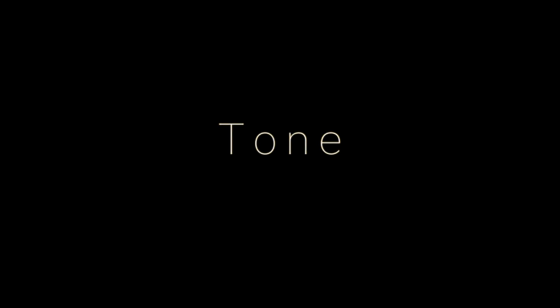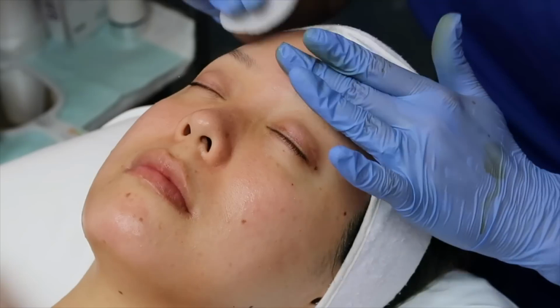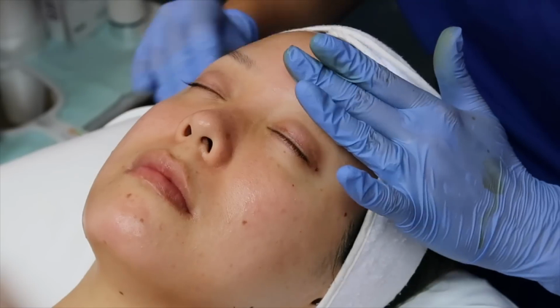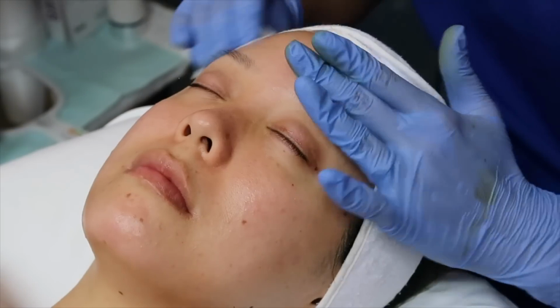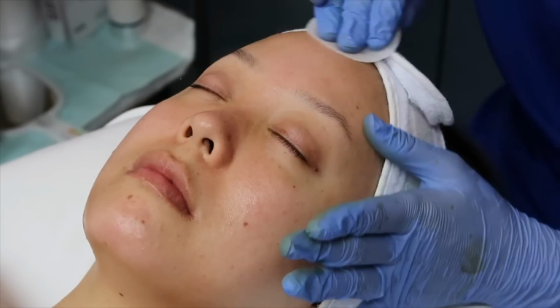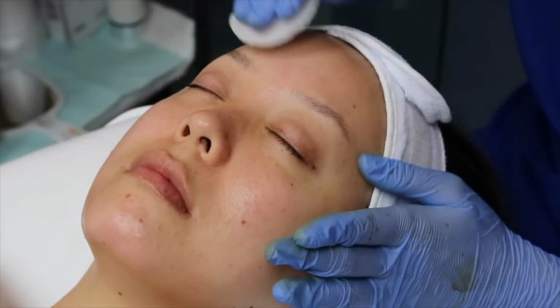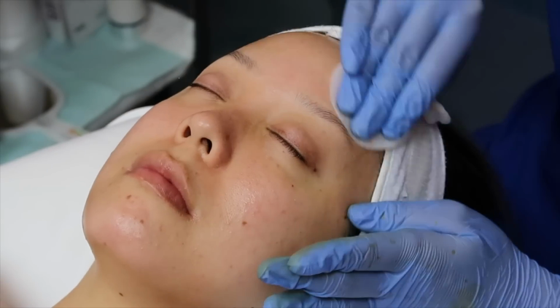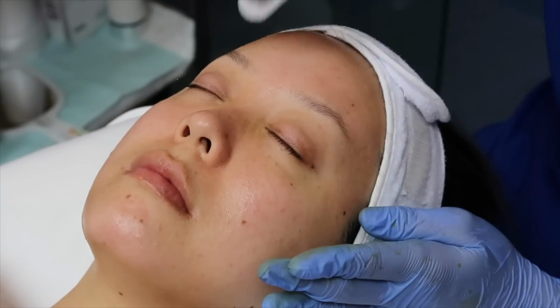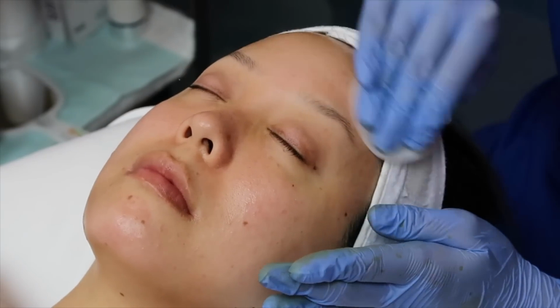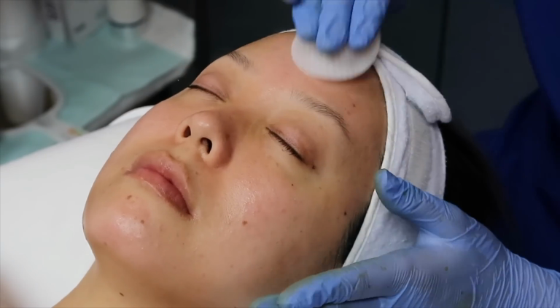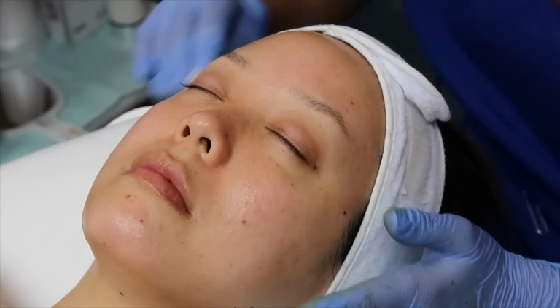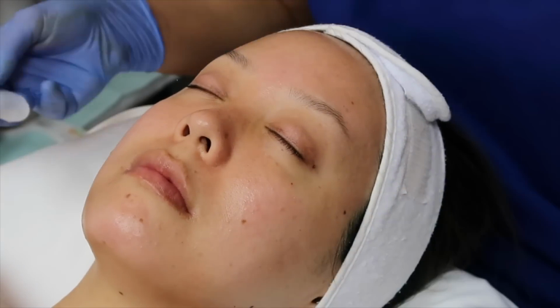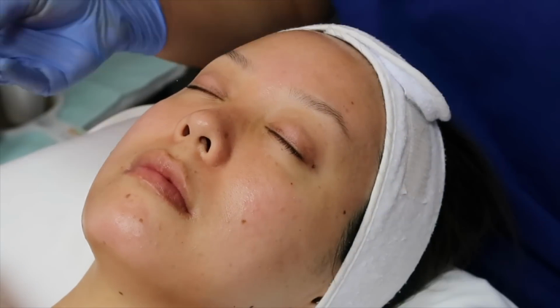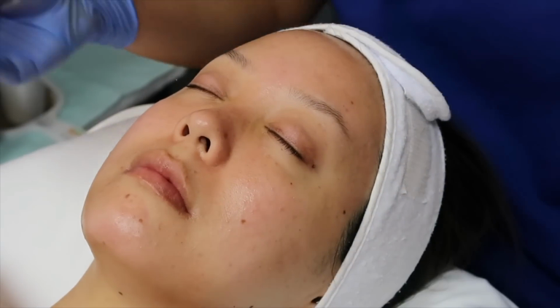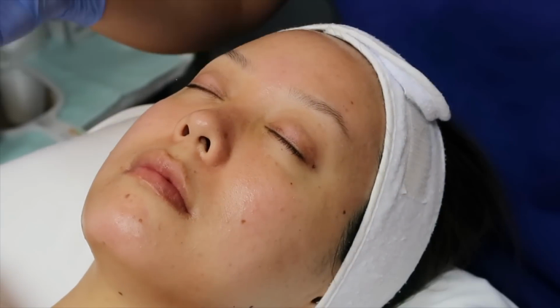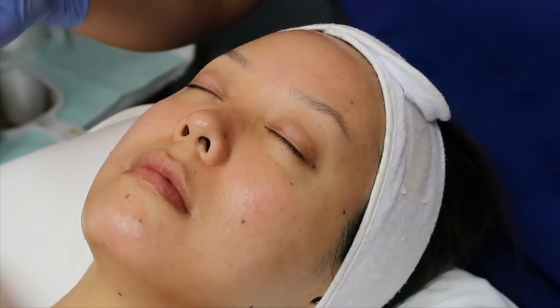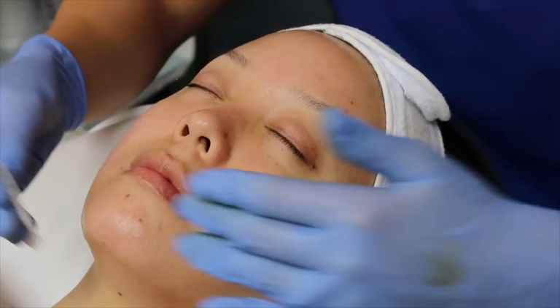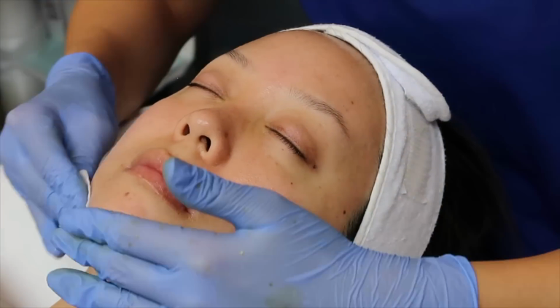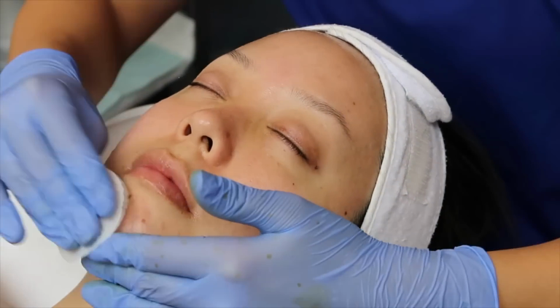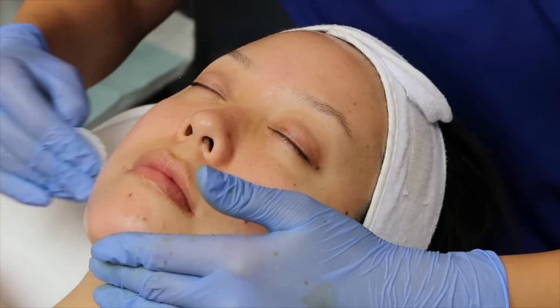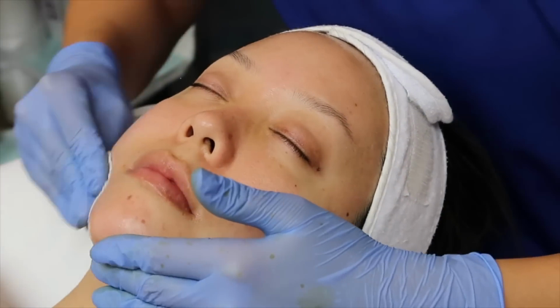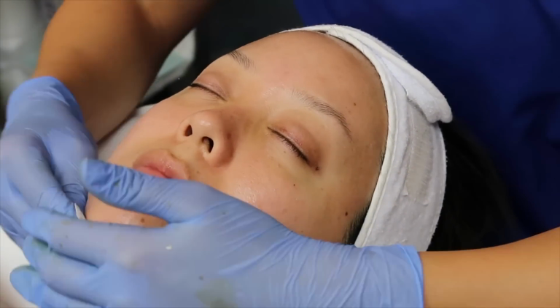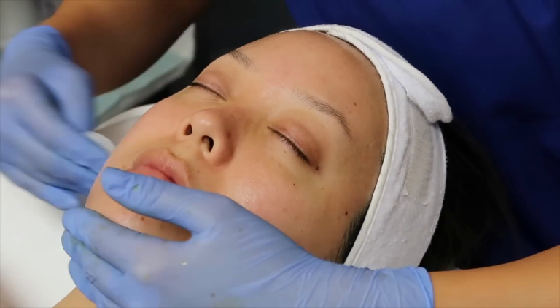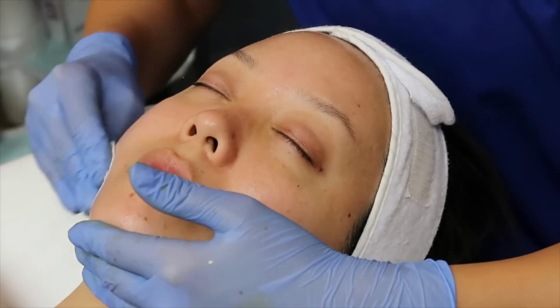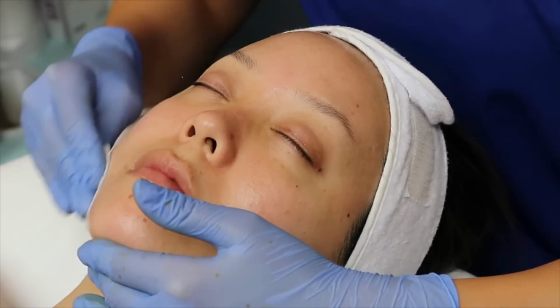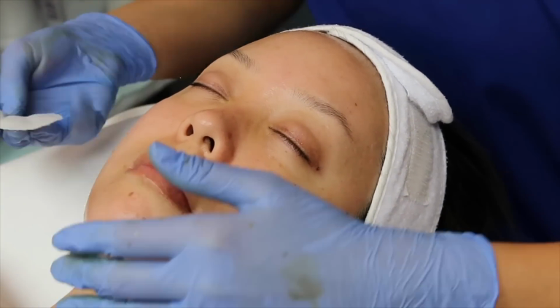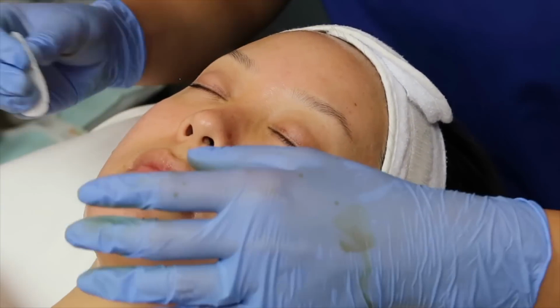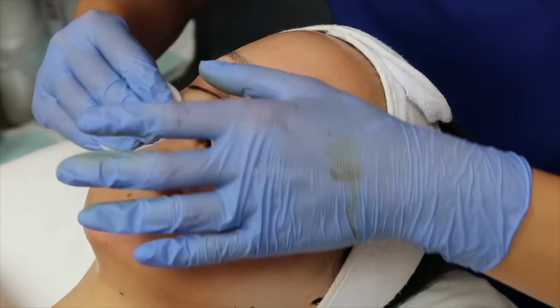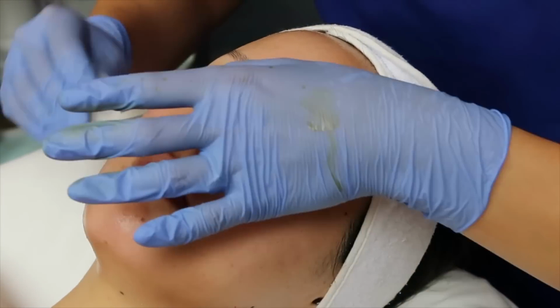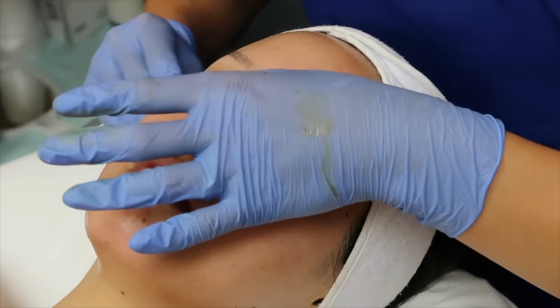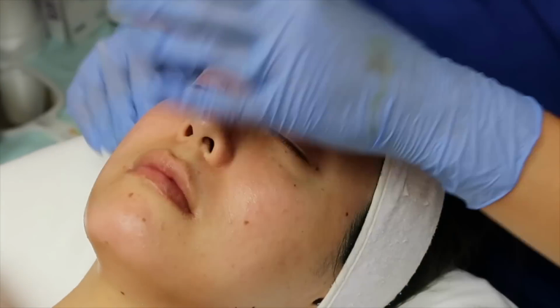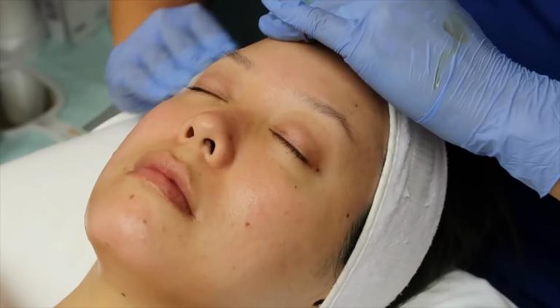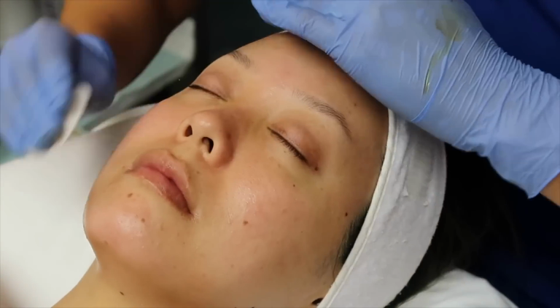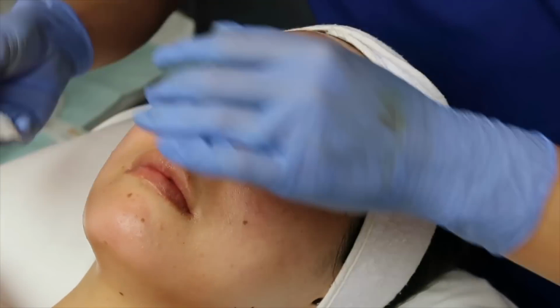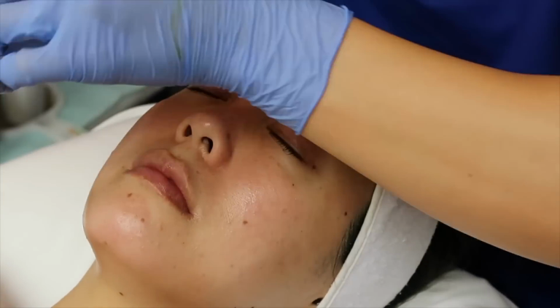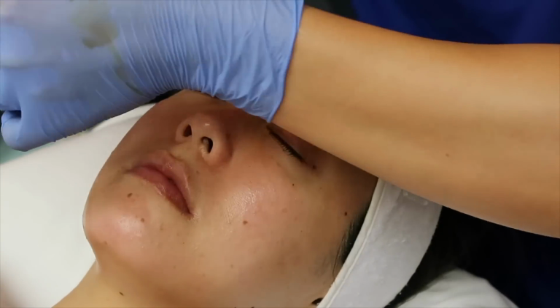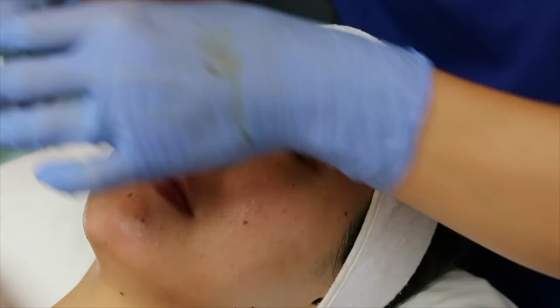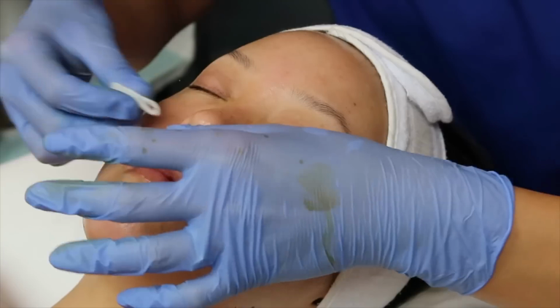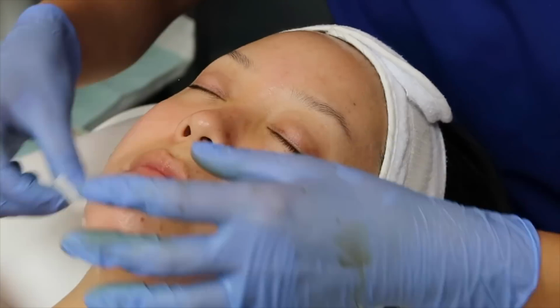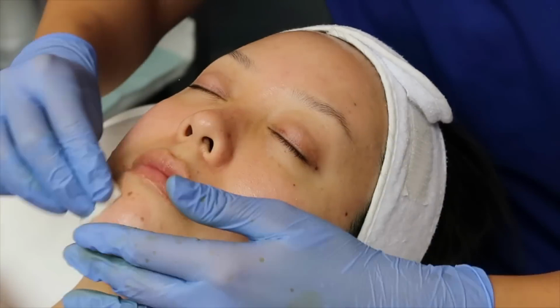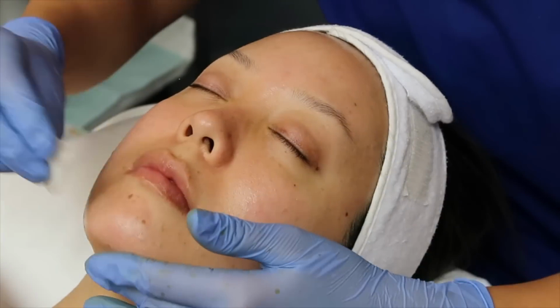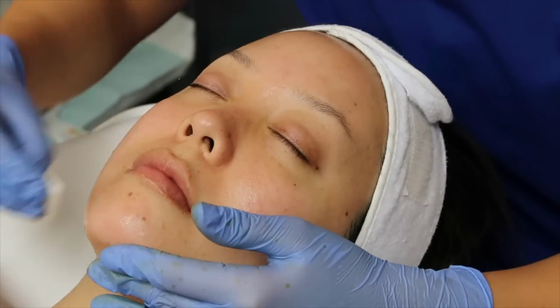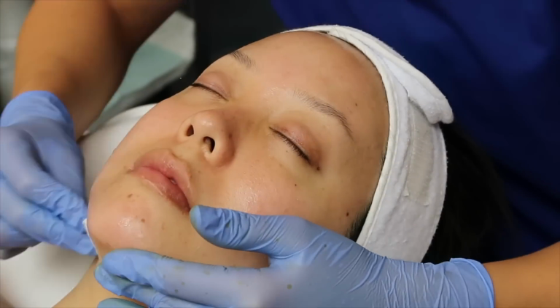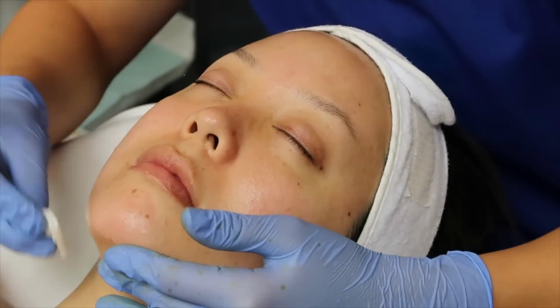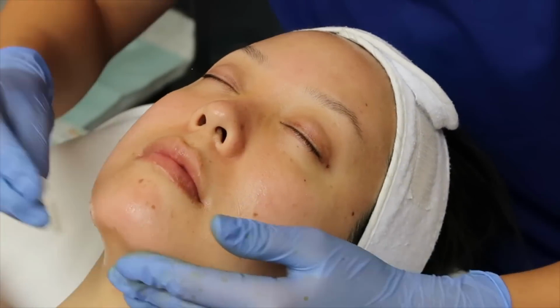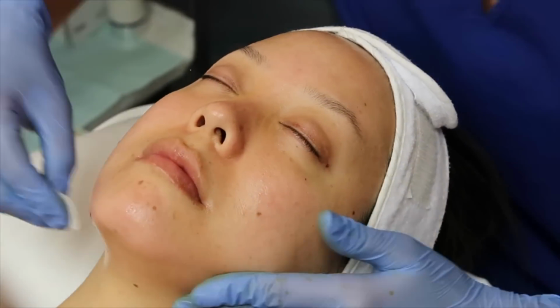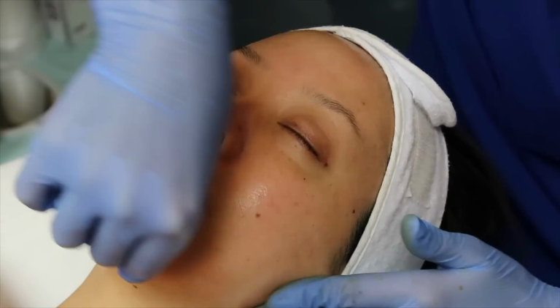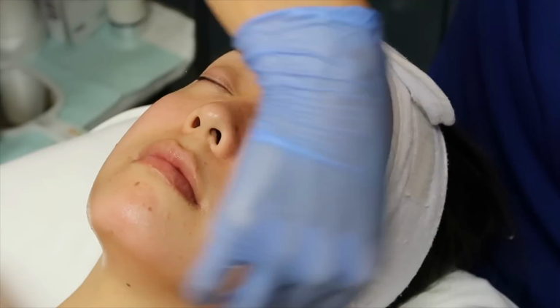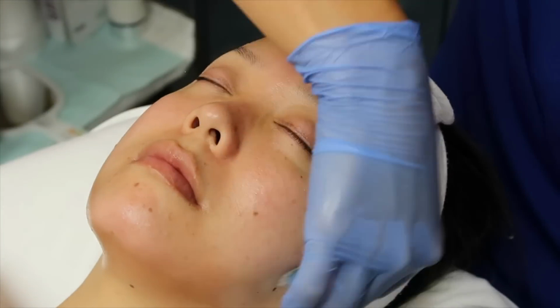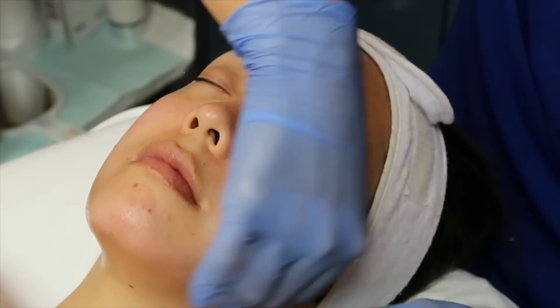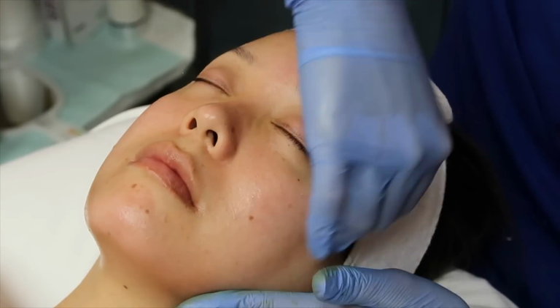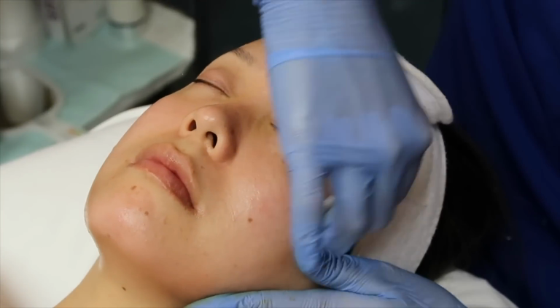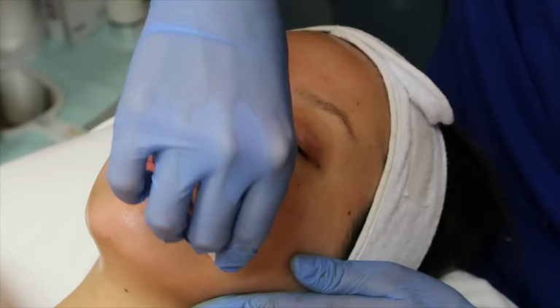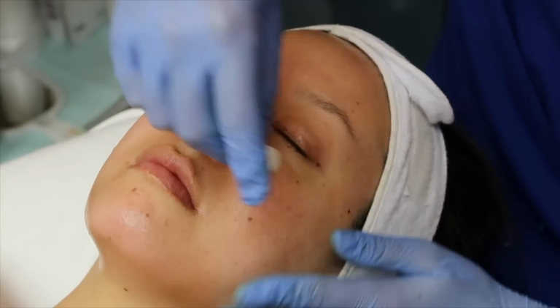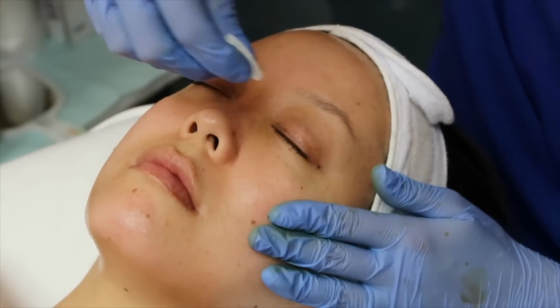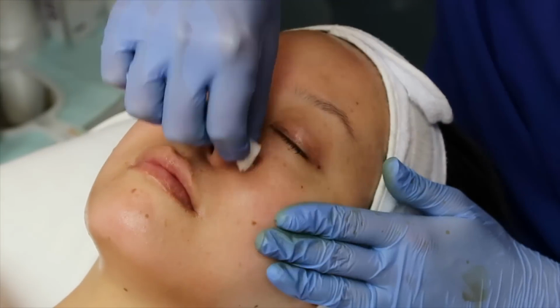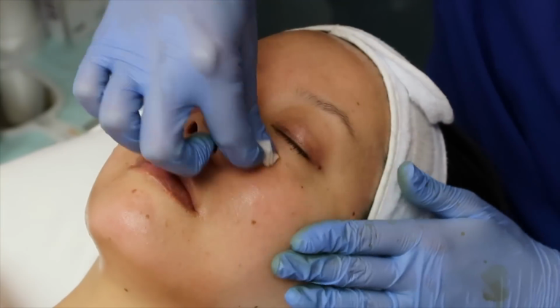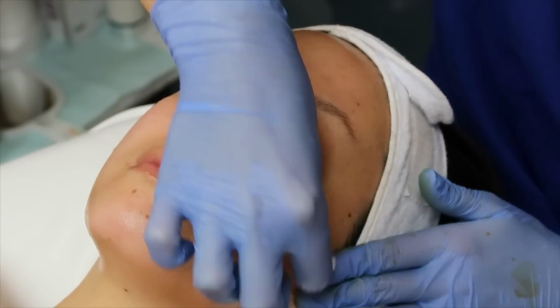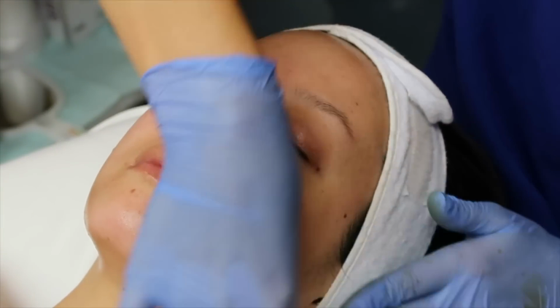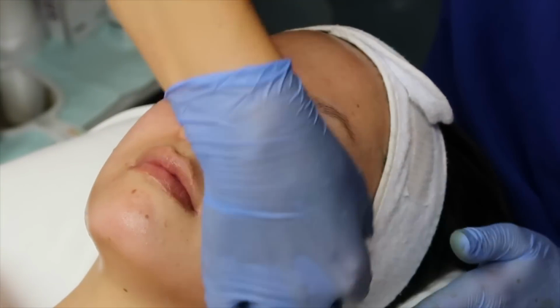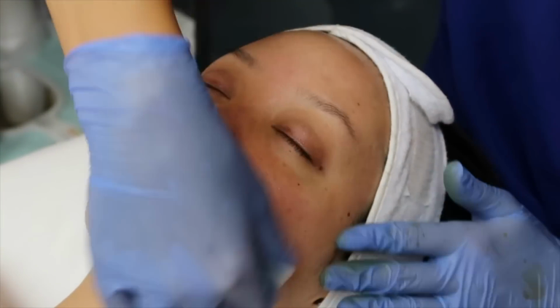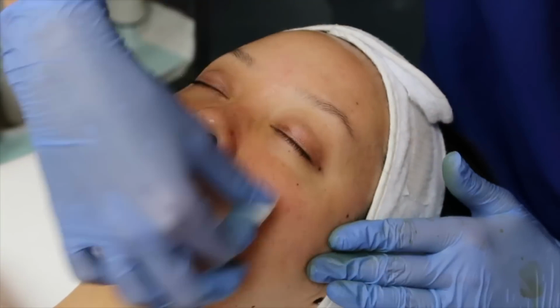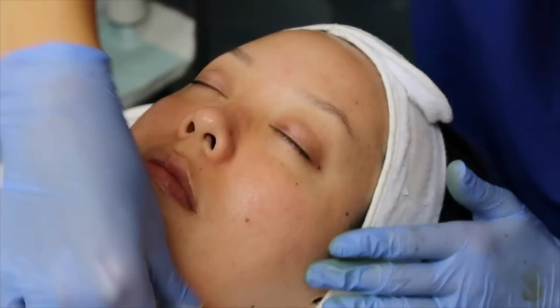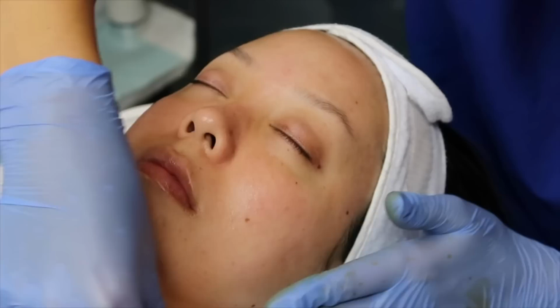Next up we're going to tone using the salicylic glycolic toner pad. There are three levels that they have available.